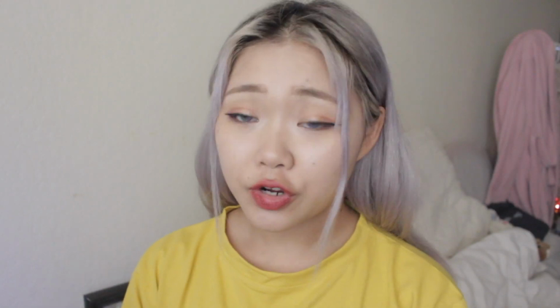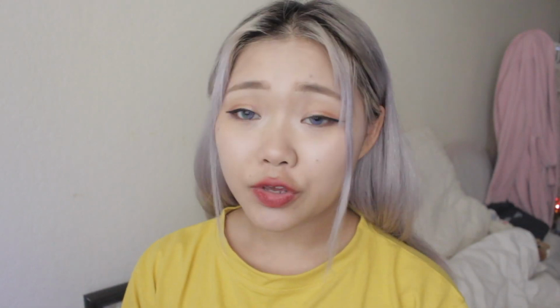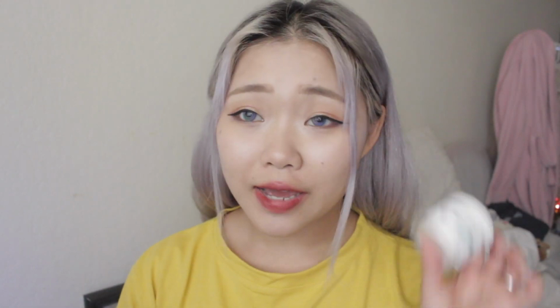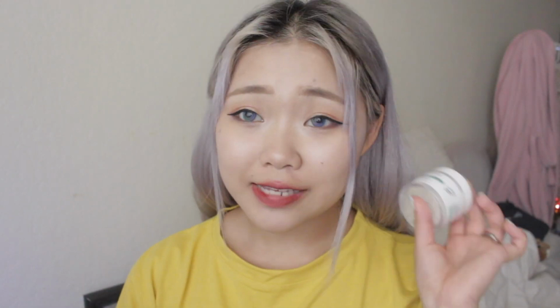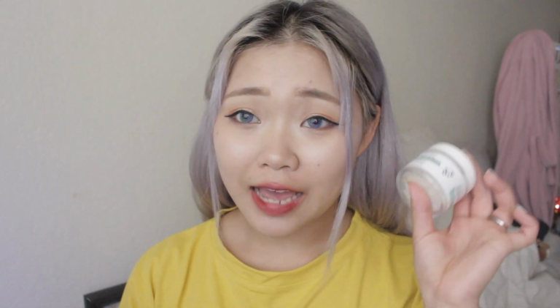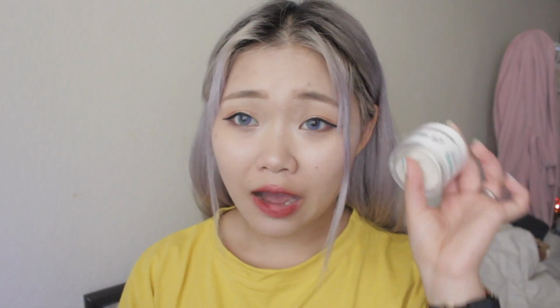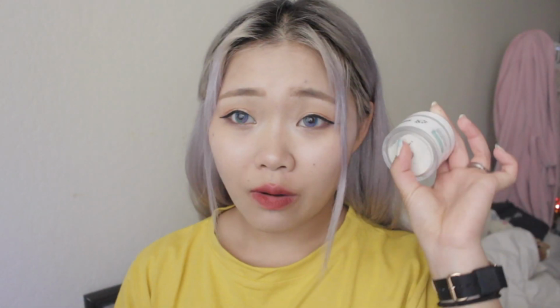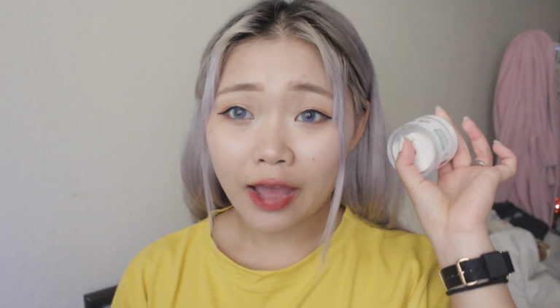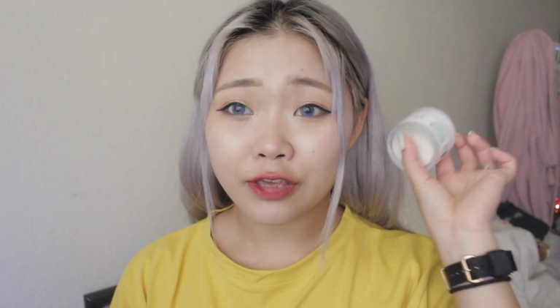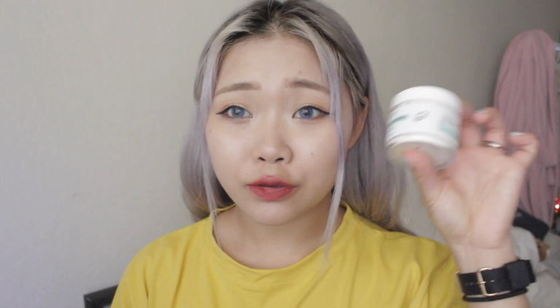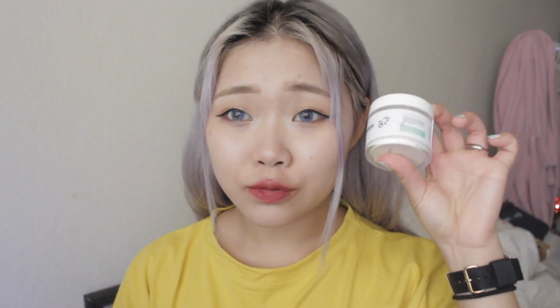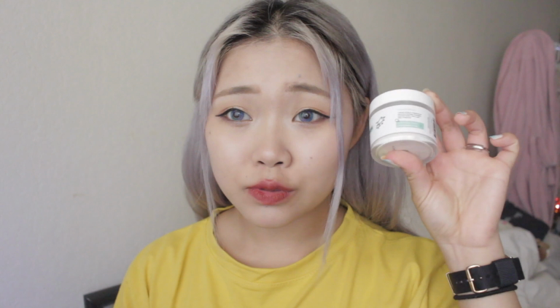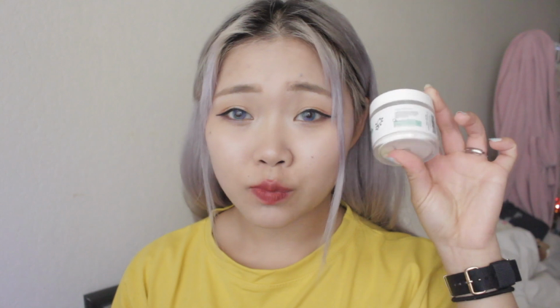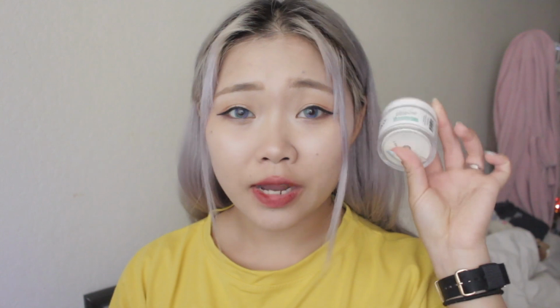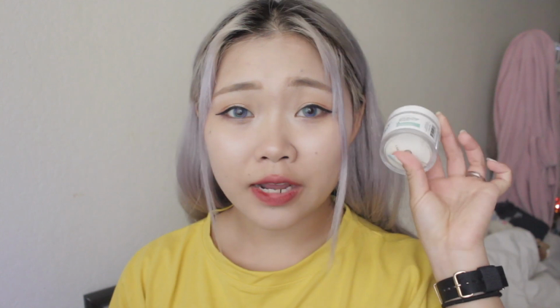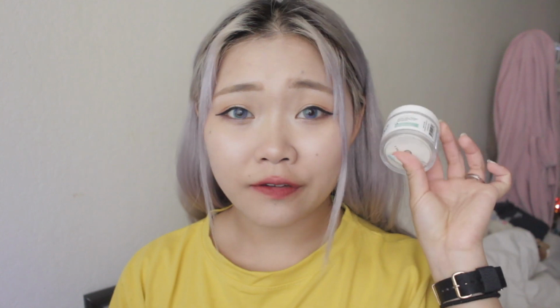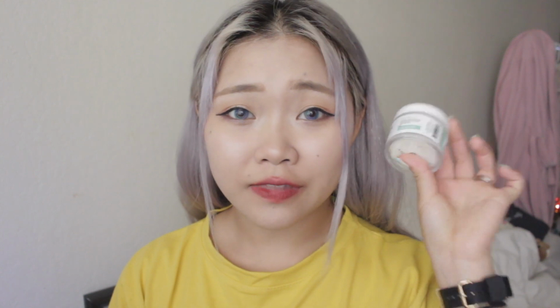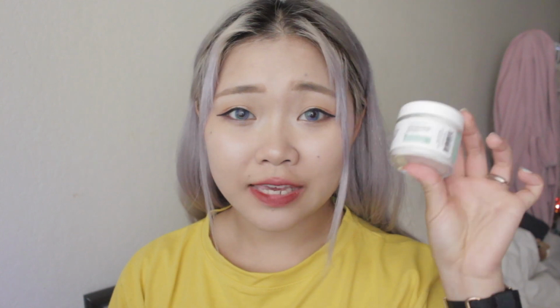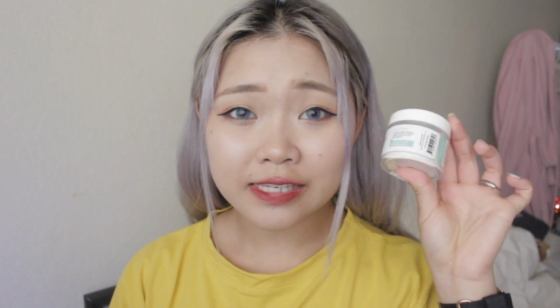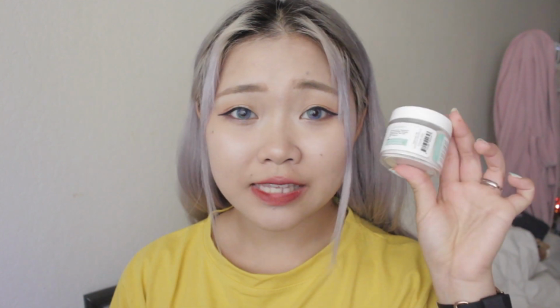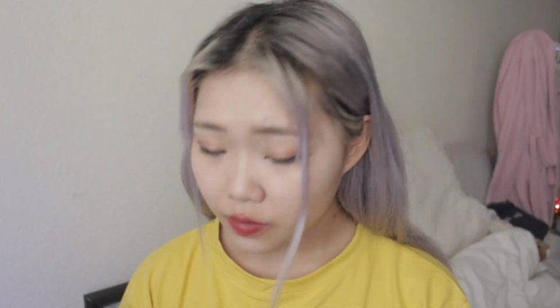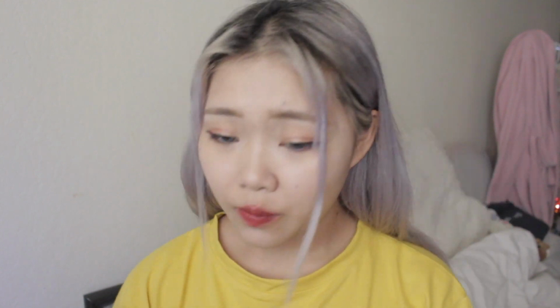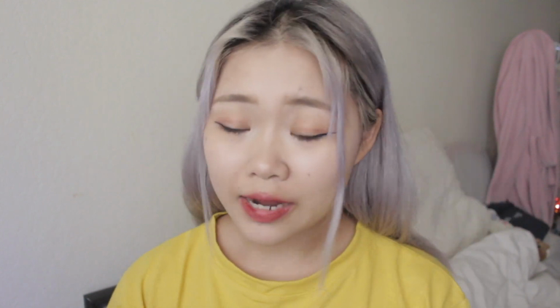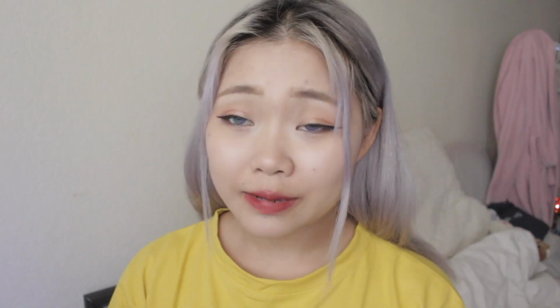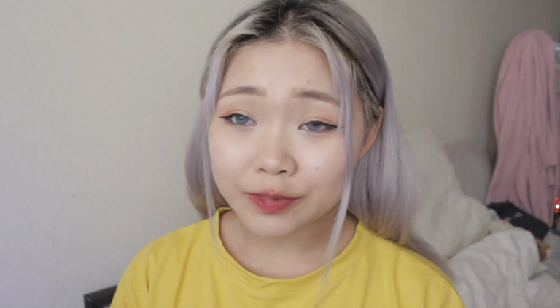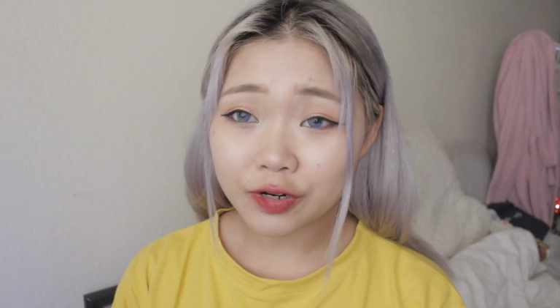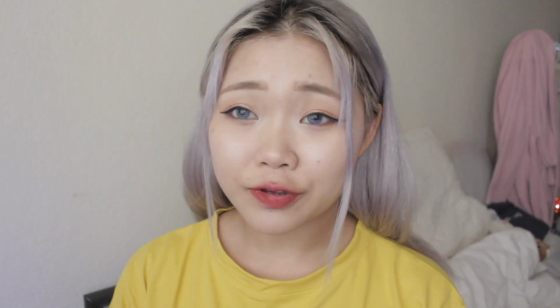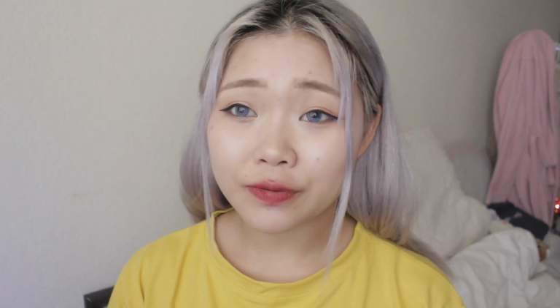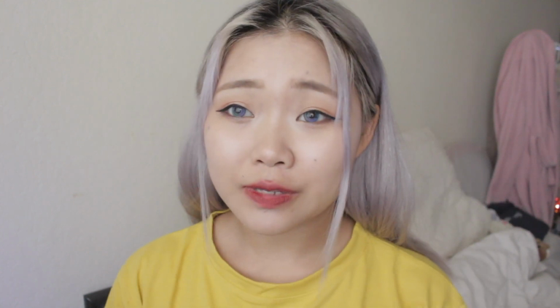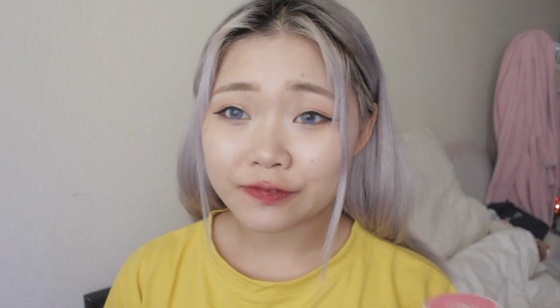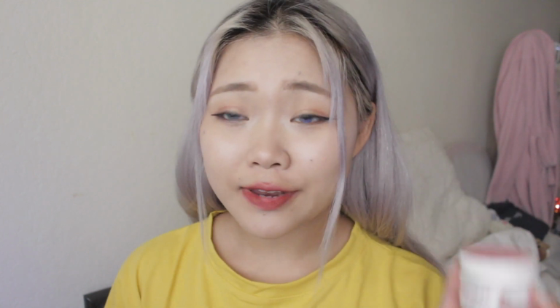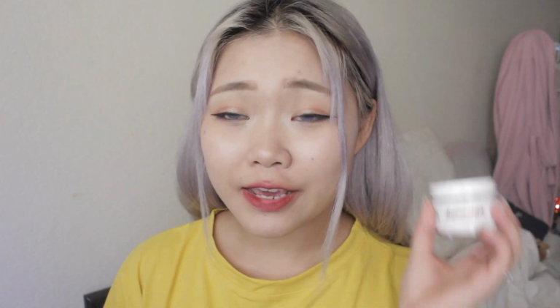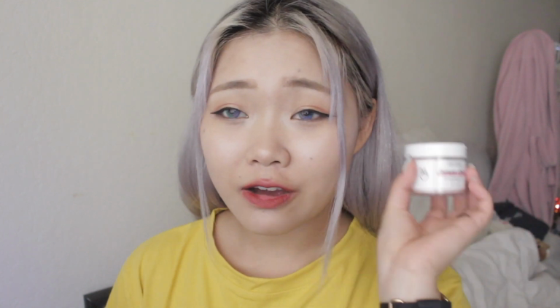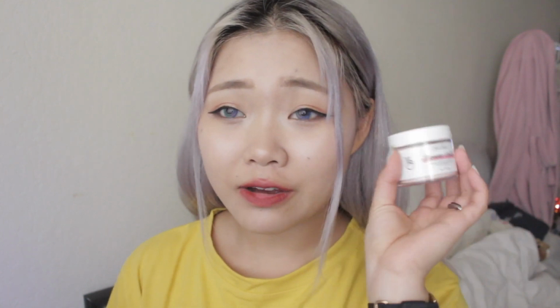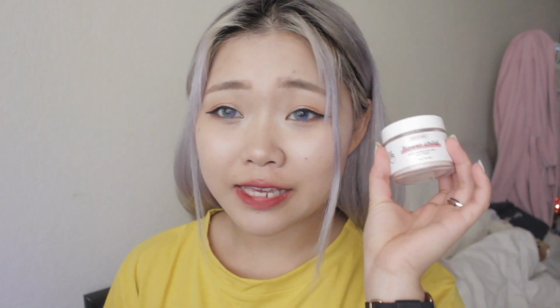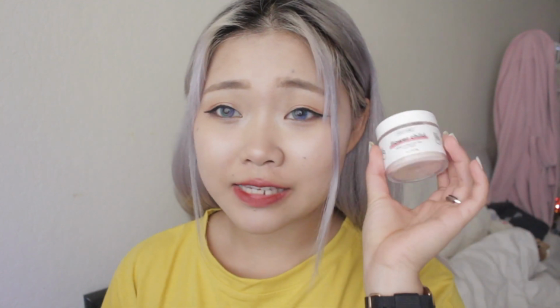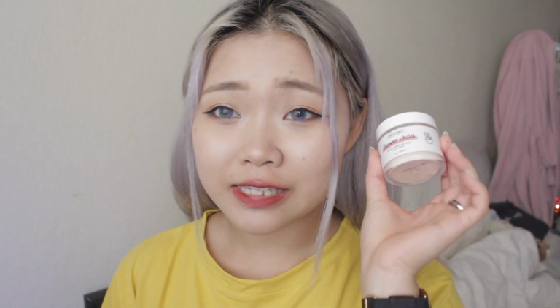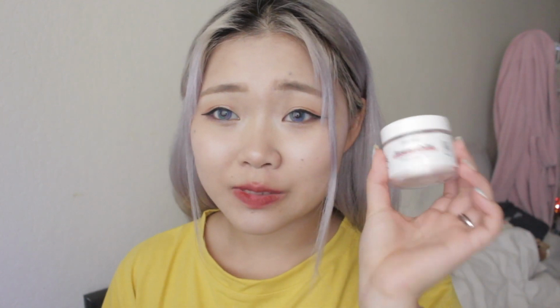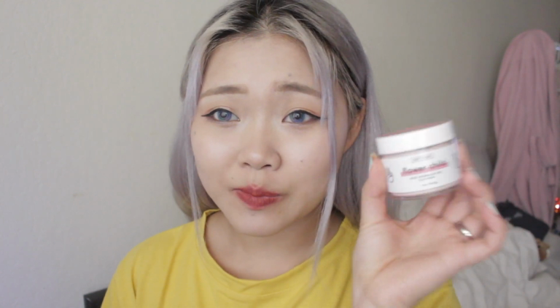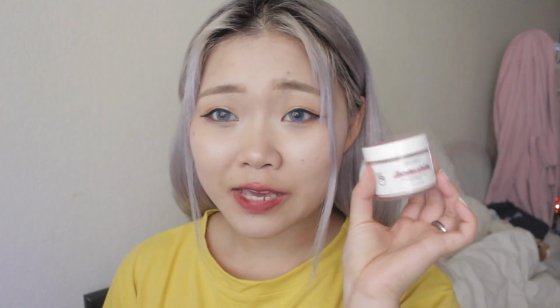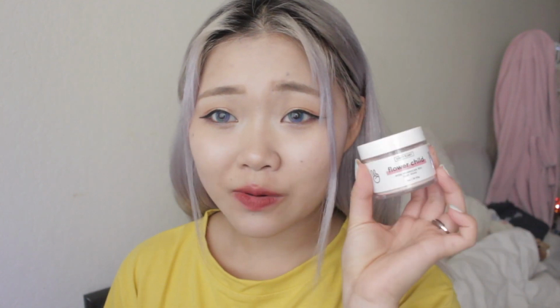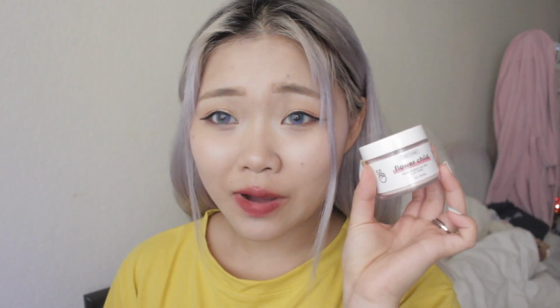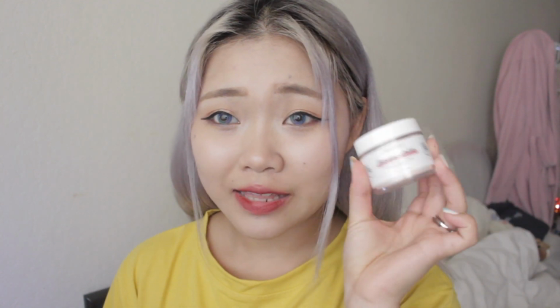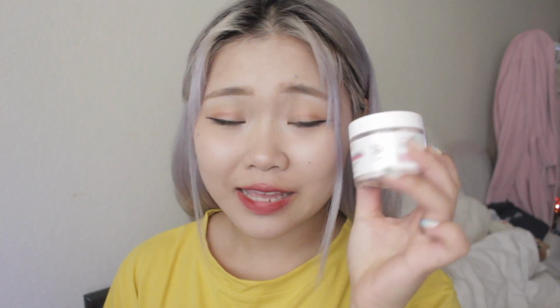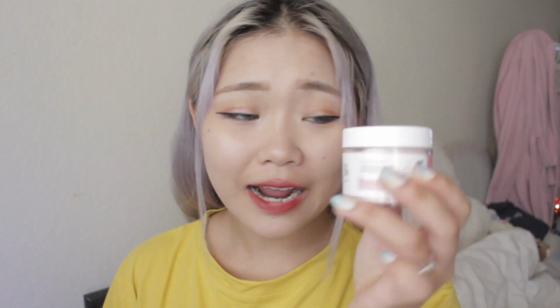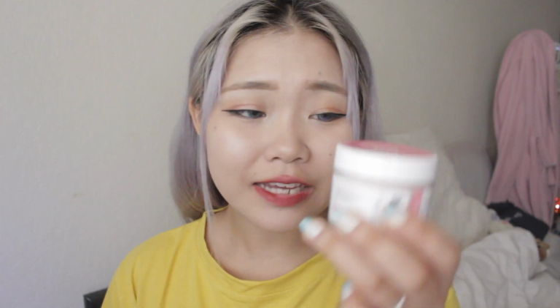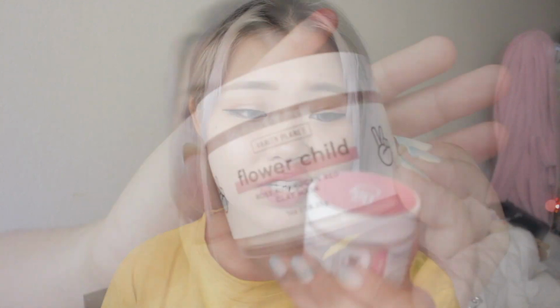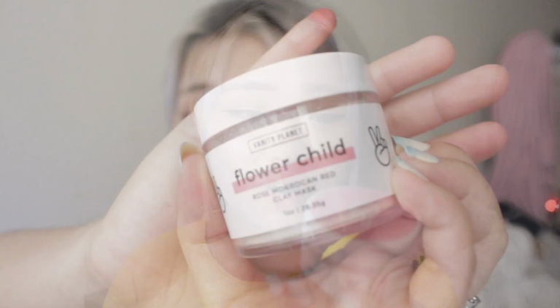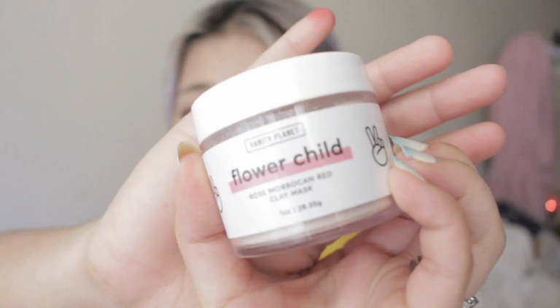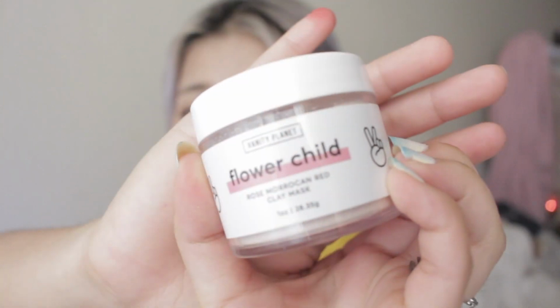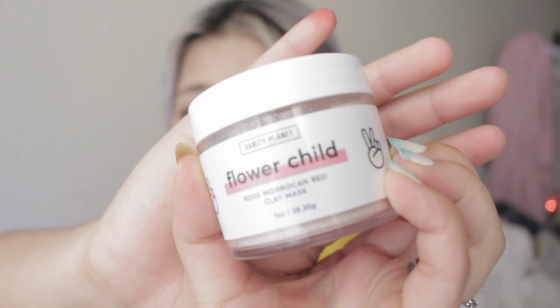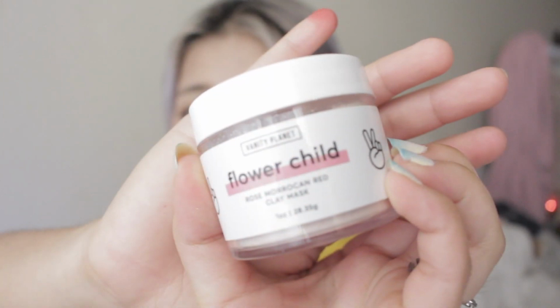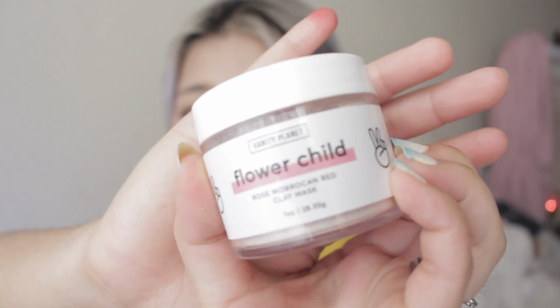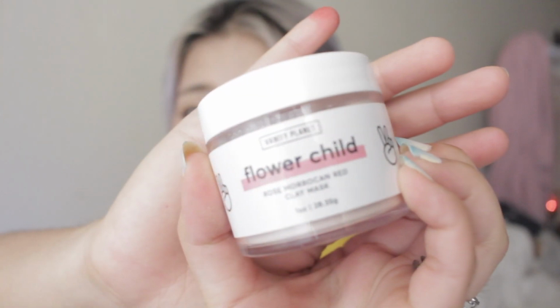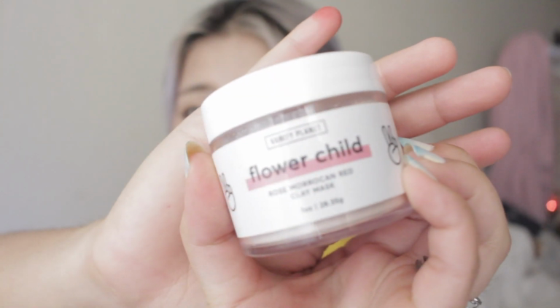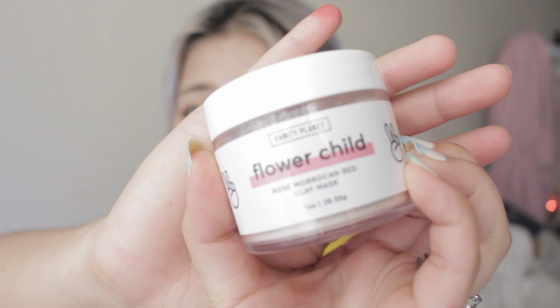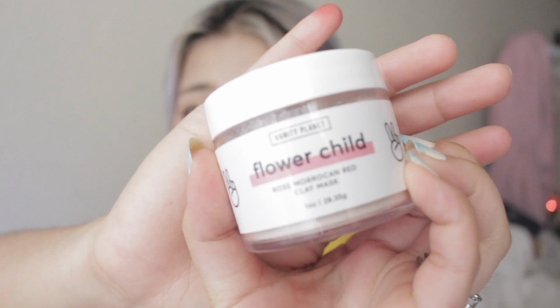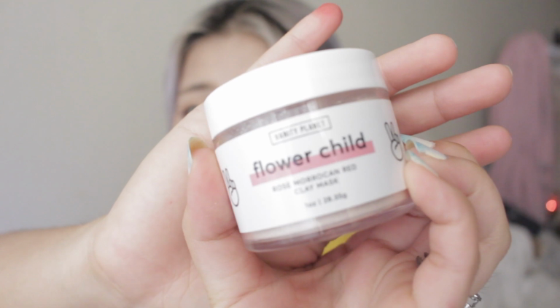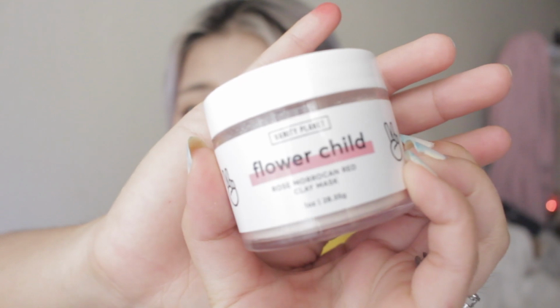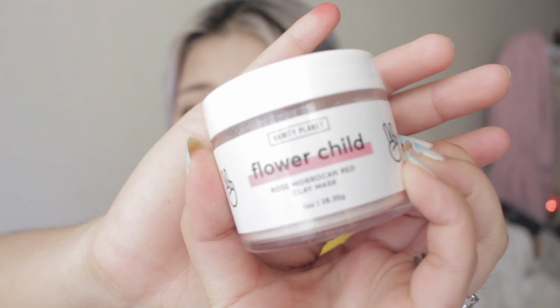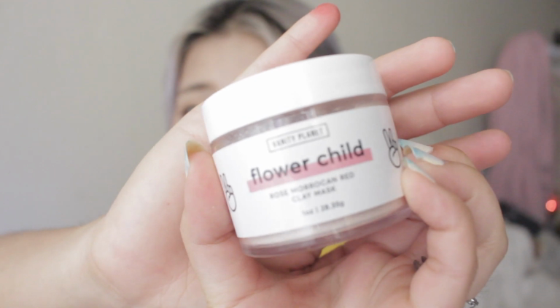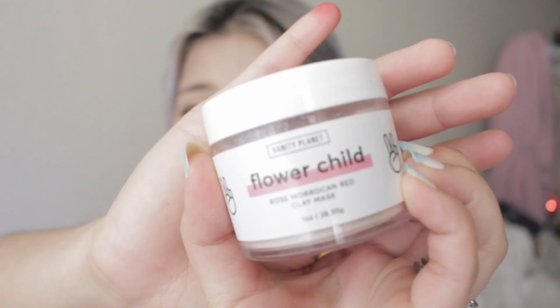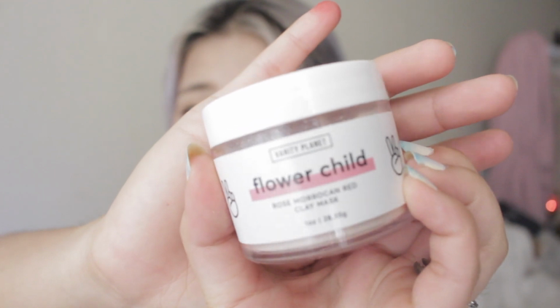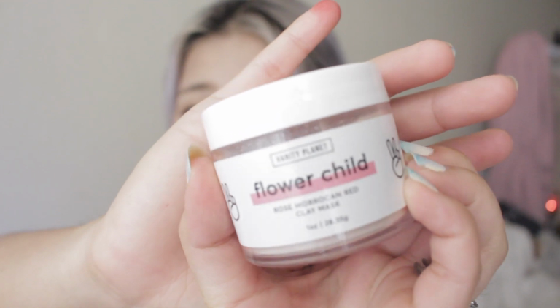I'll show you guys how I use one of these. The one I'm showing you in this video is this pink one that I tried. This is the Flower Child.